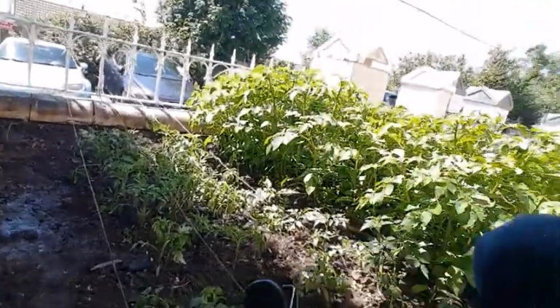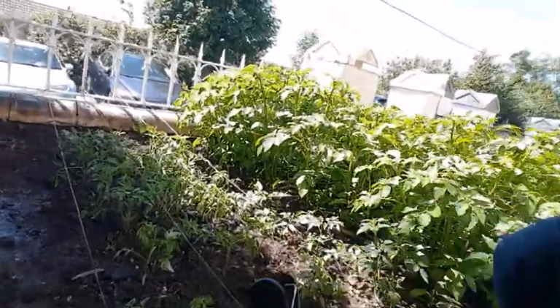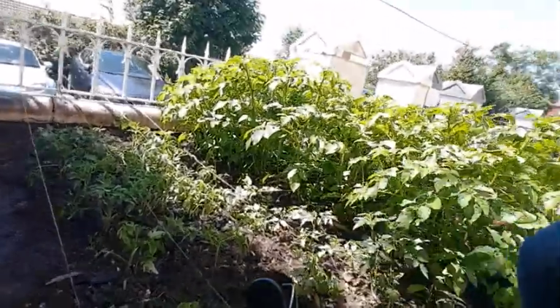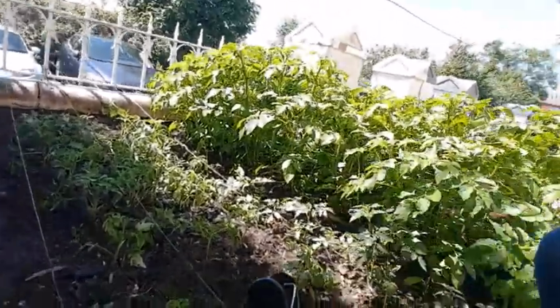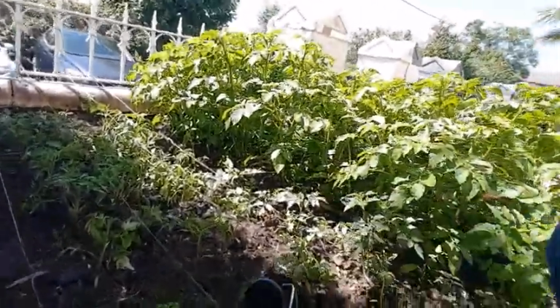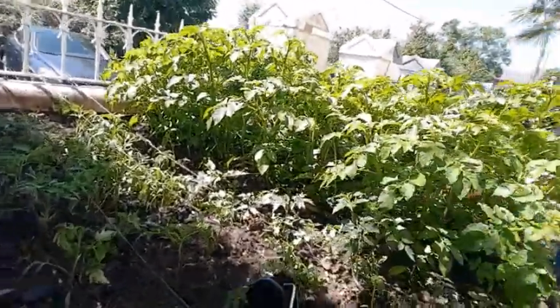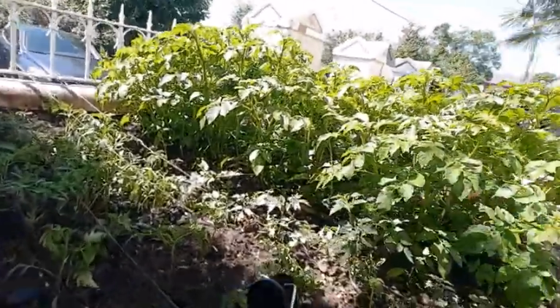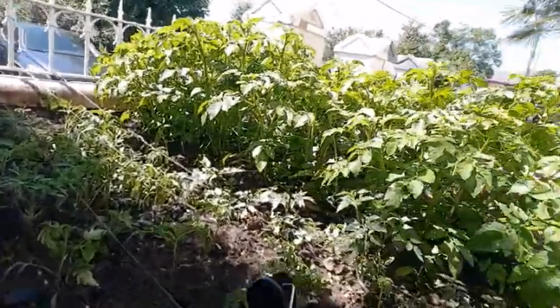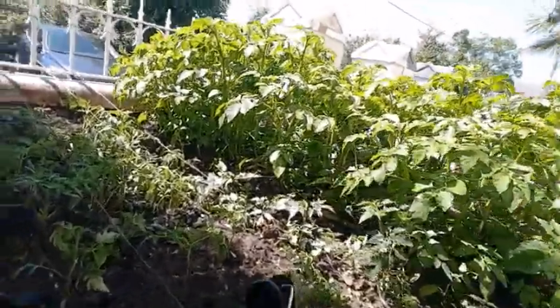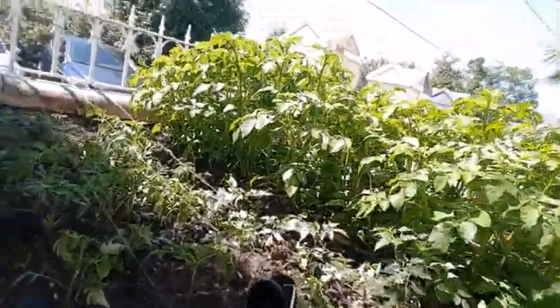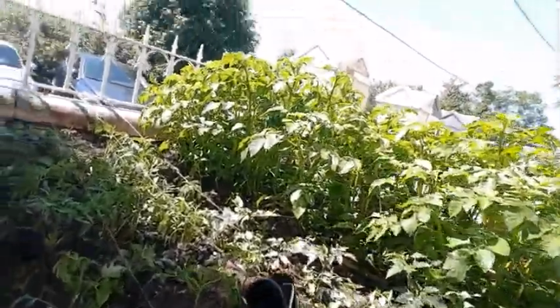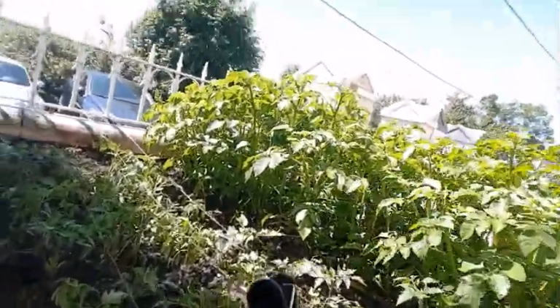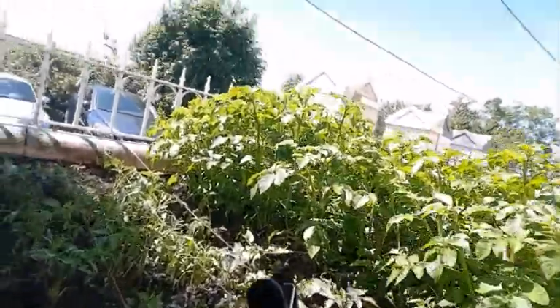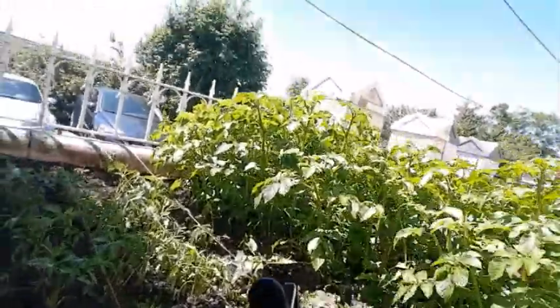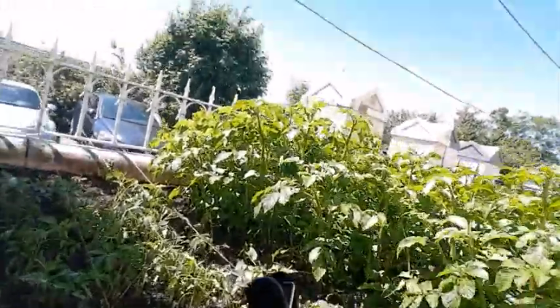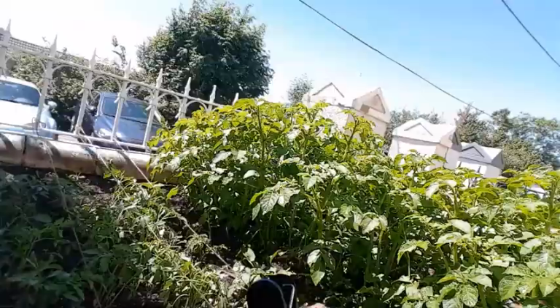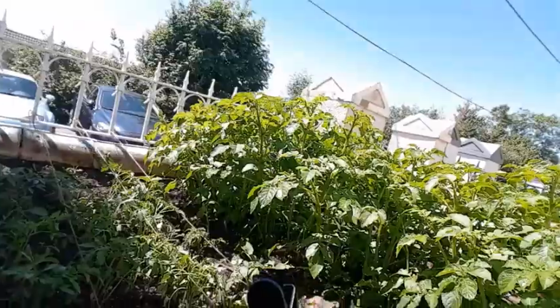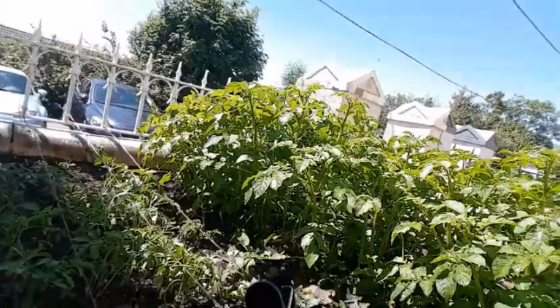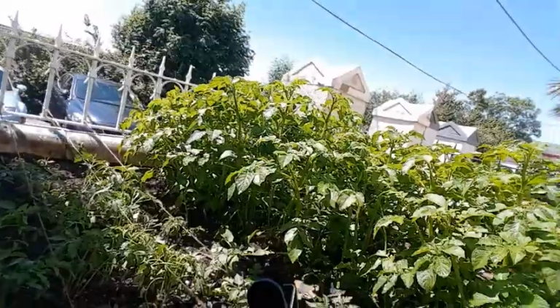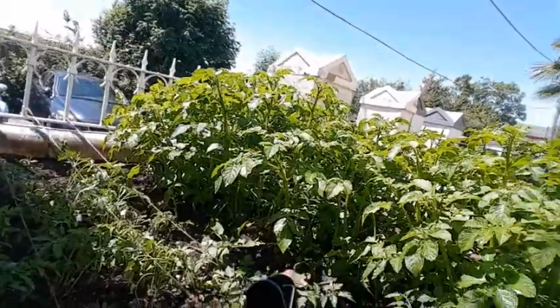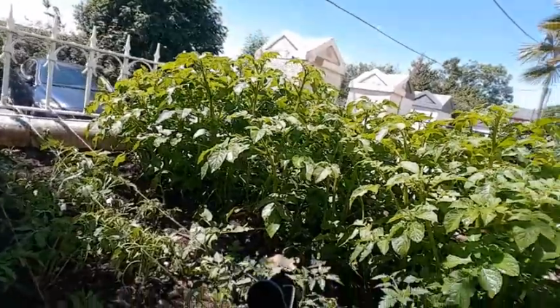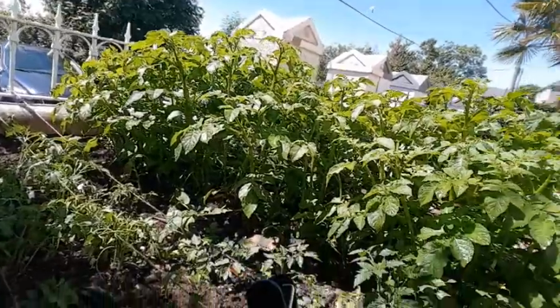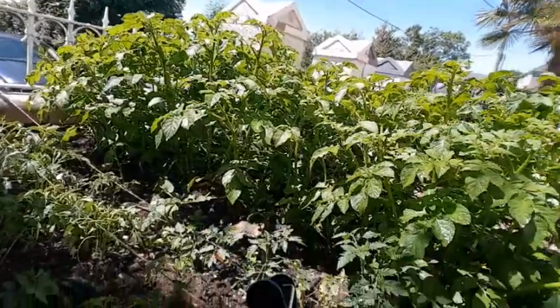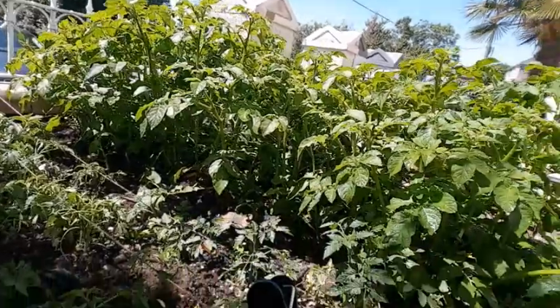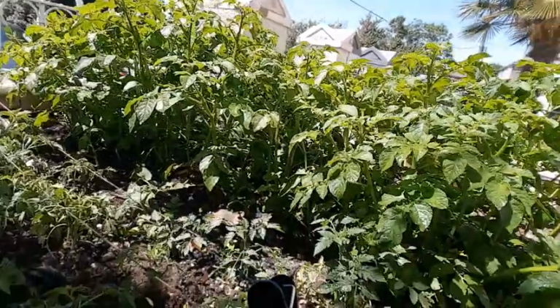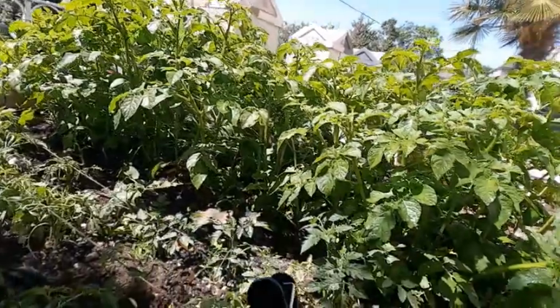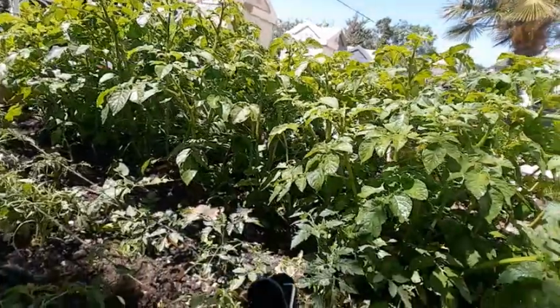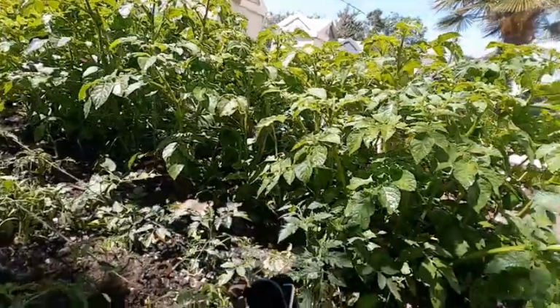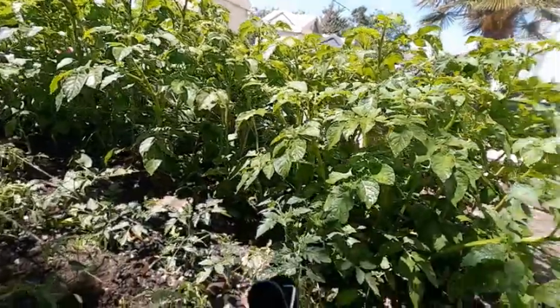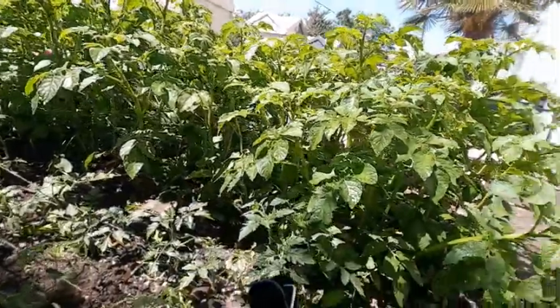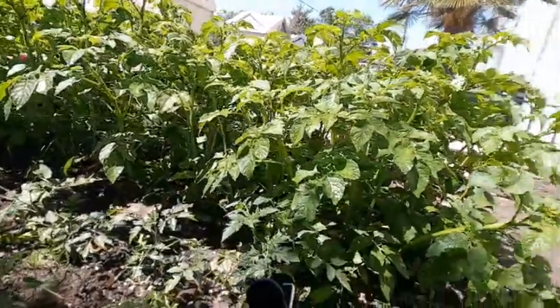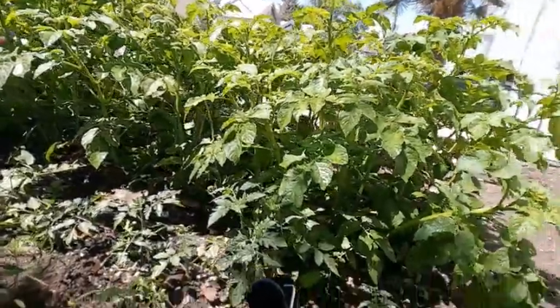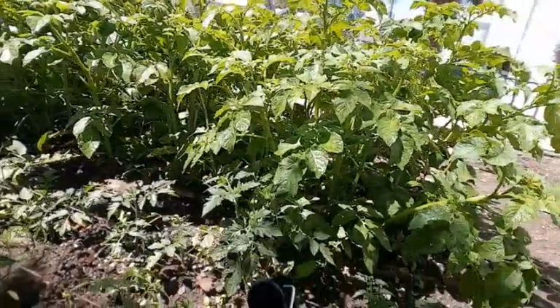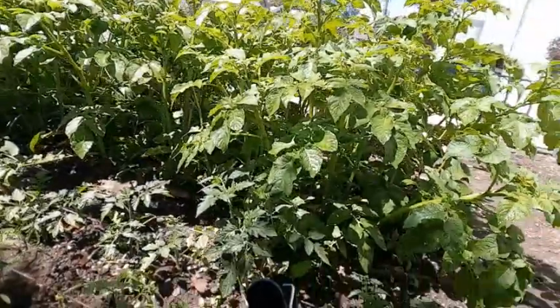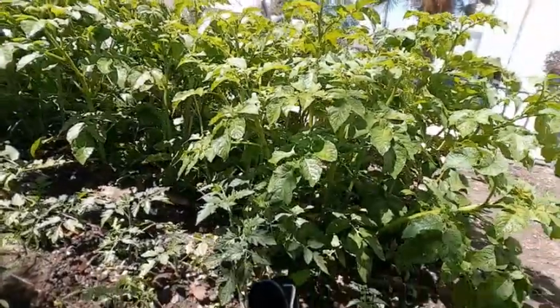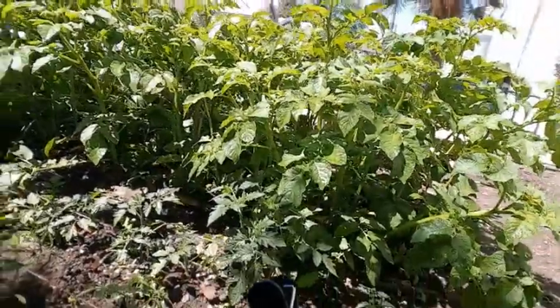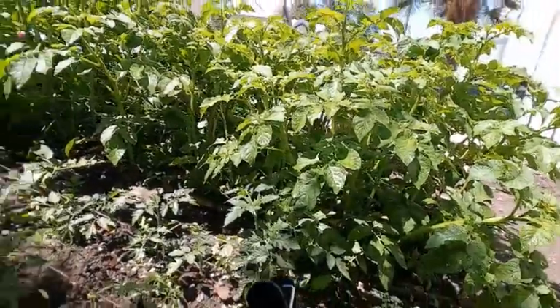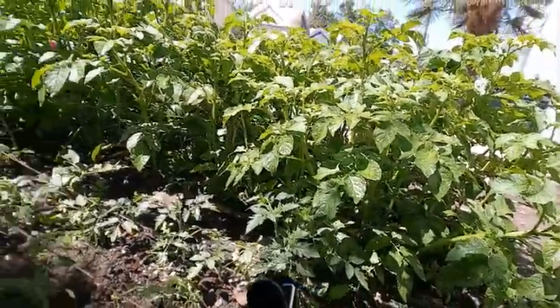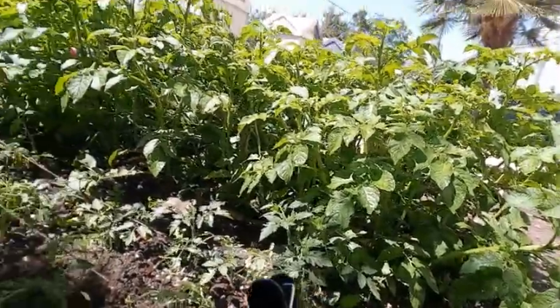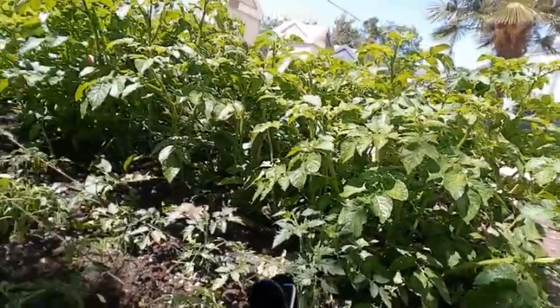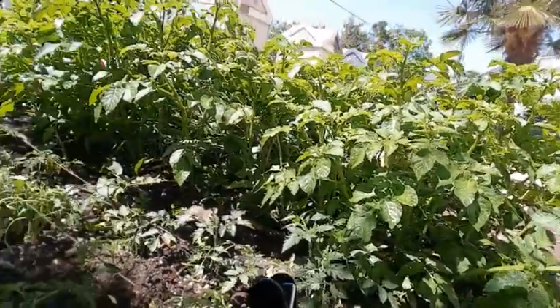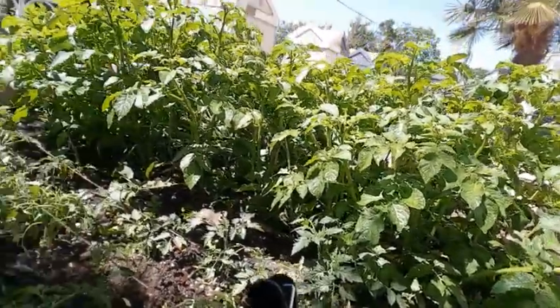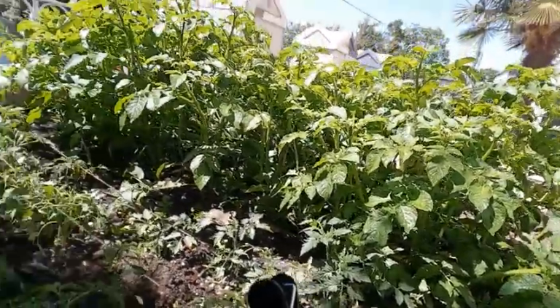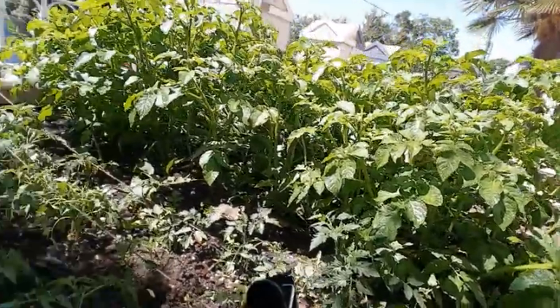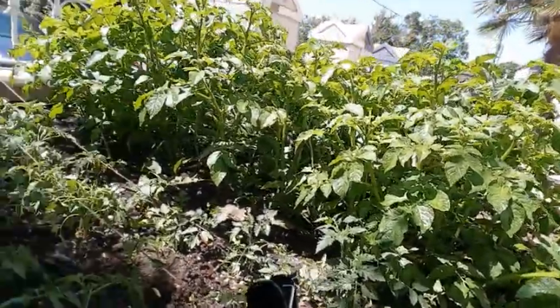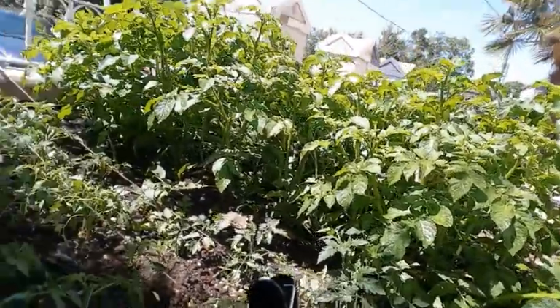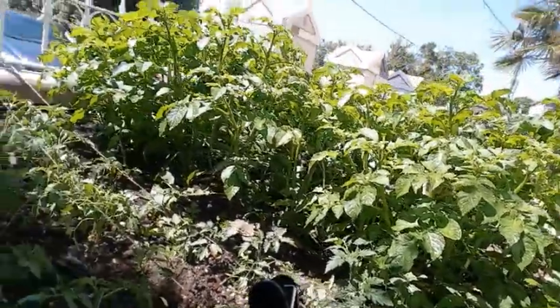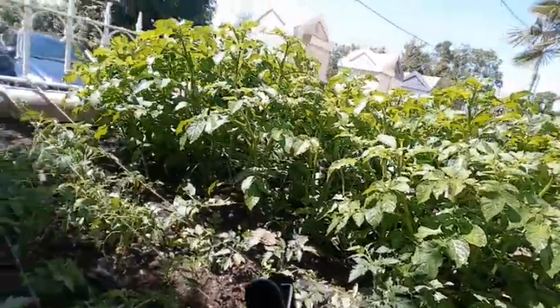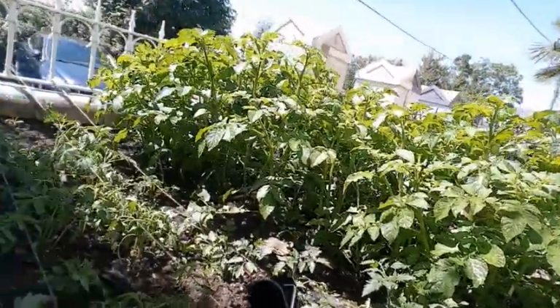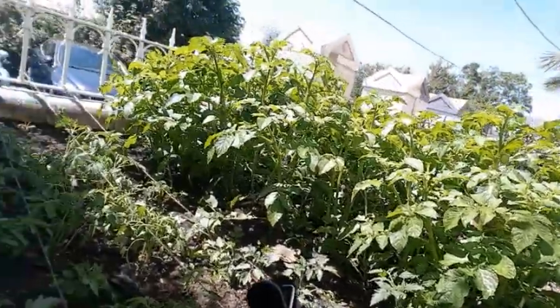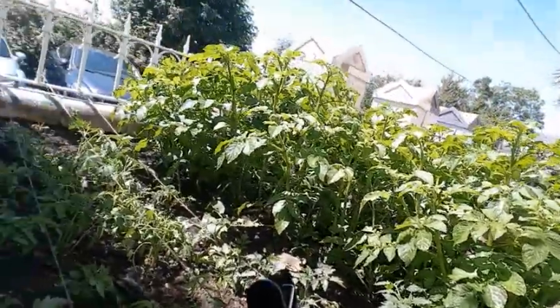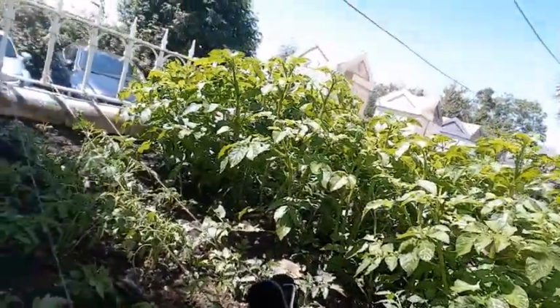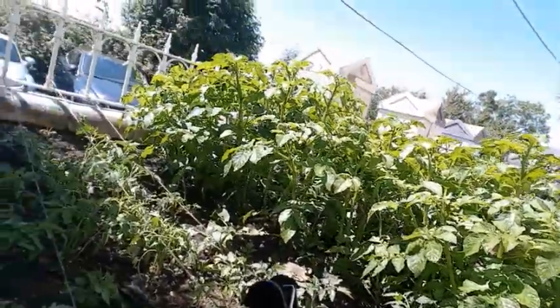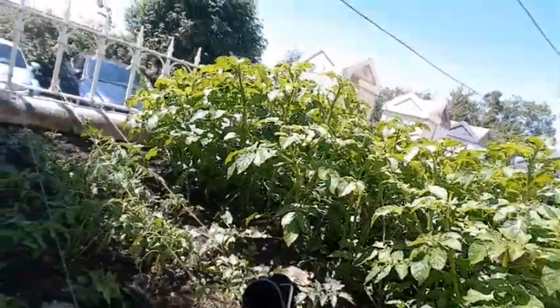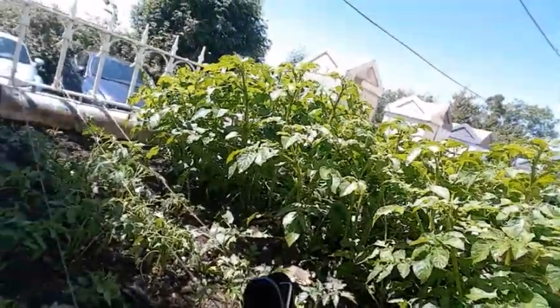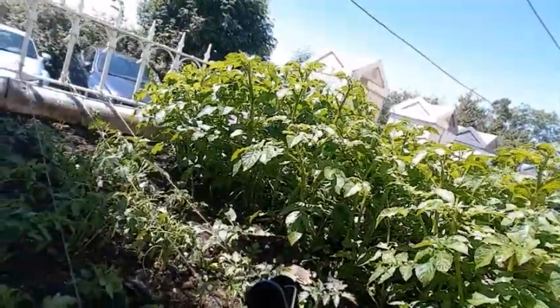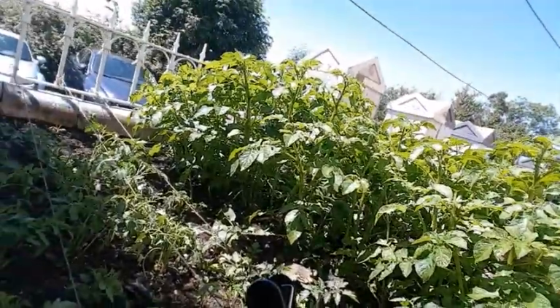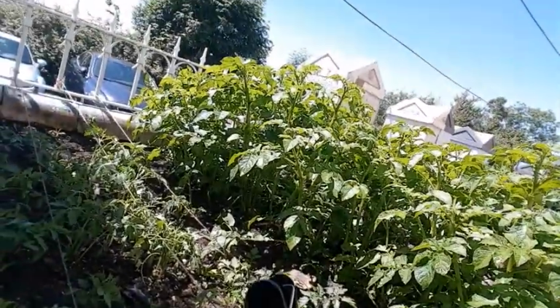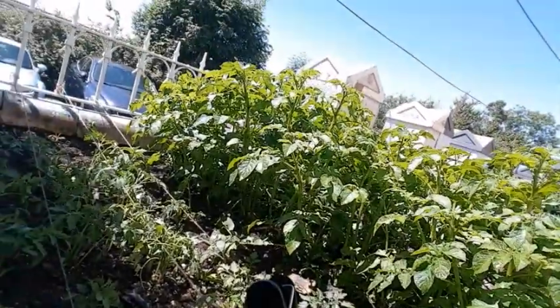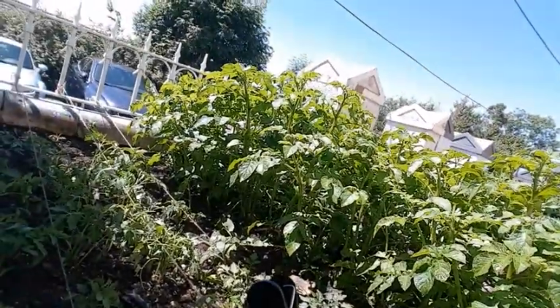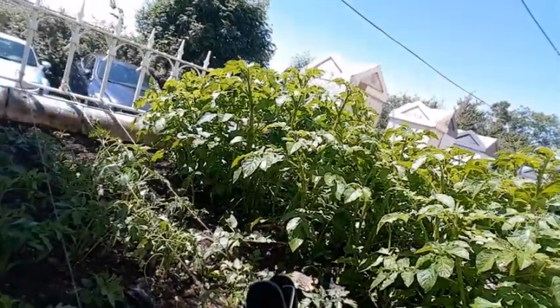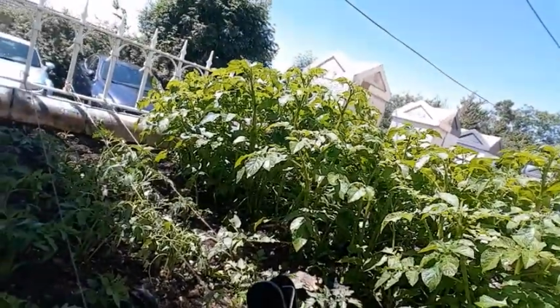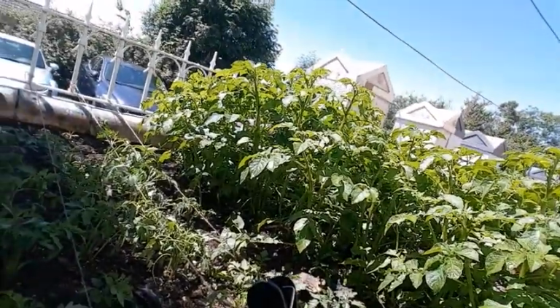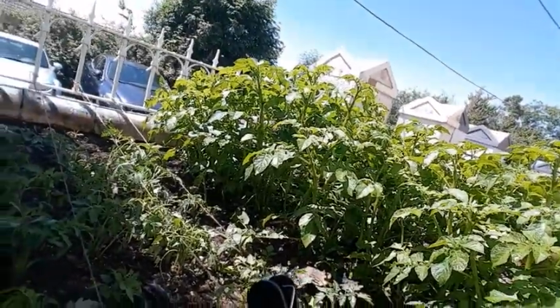And there you have the forest of potato — quite impressive. Hopefully the produce will be just as impressive.